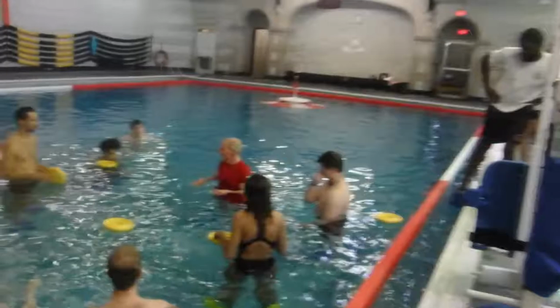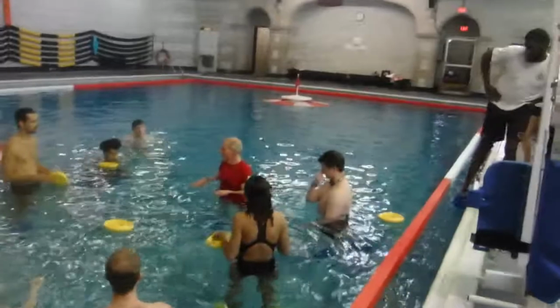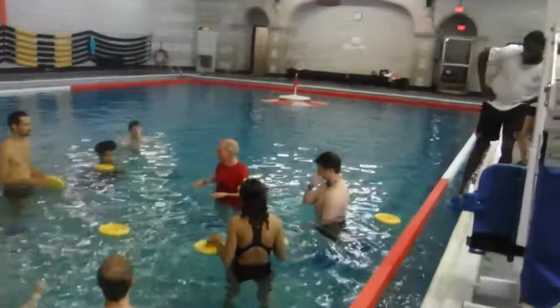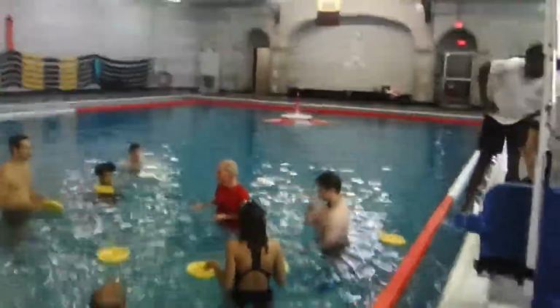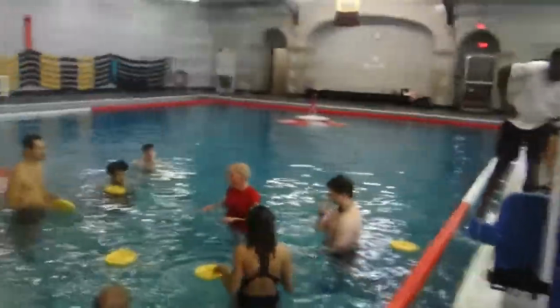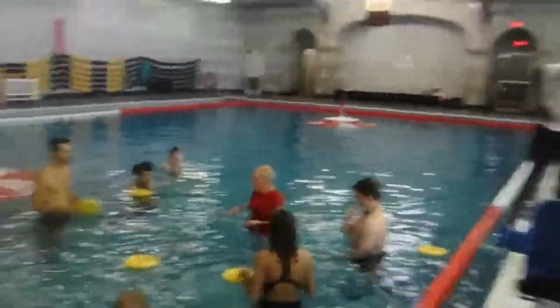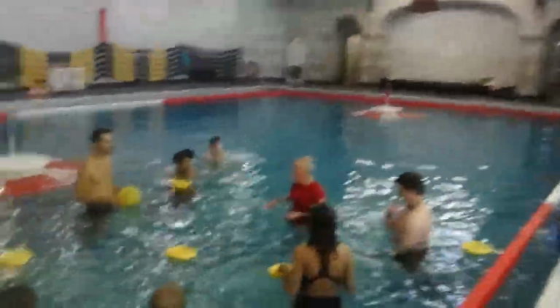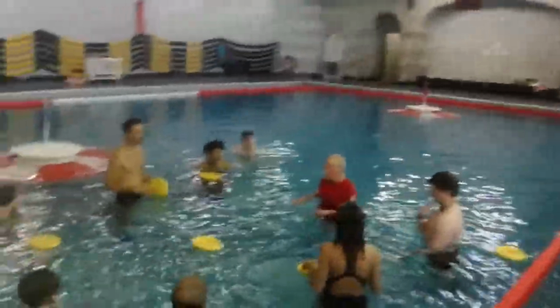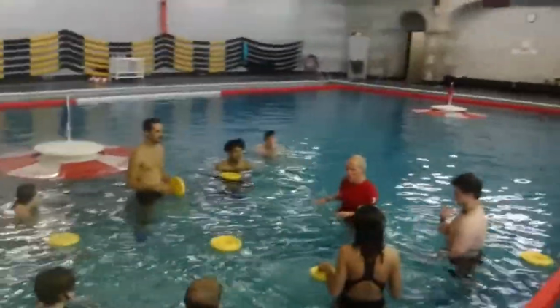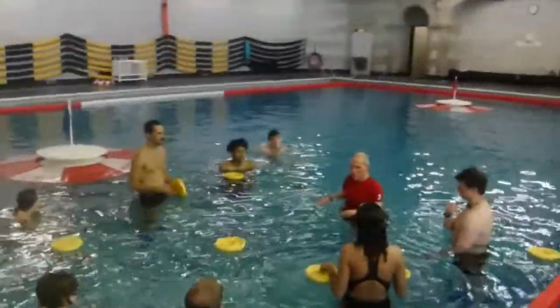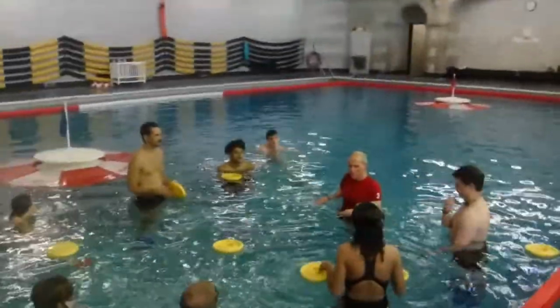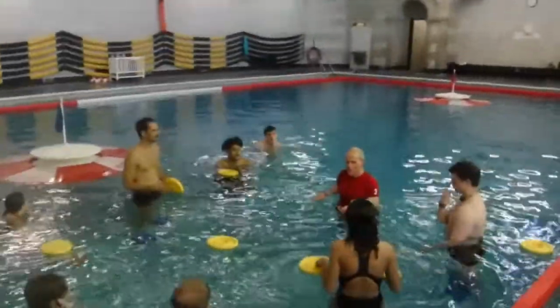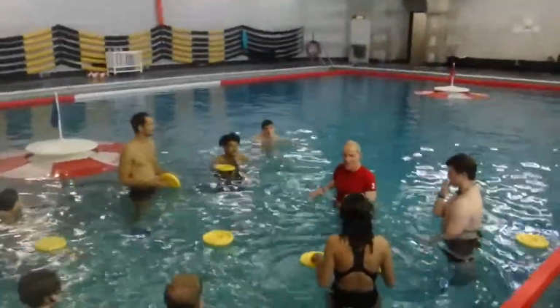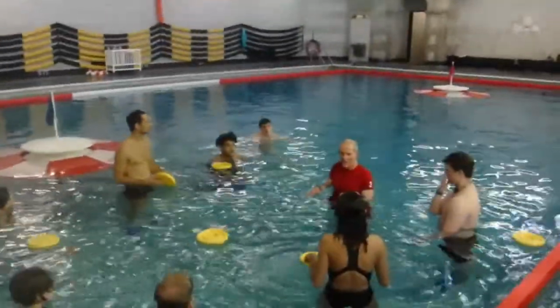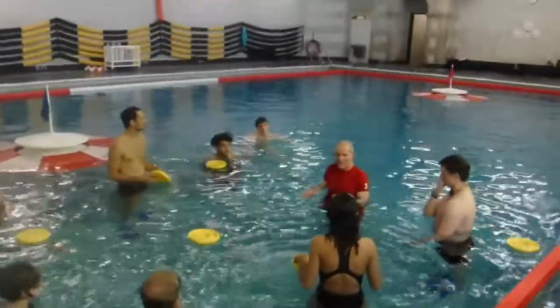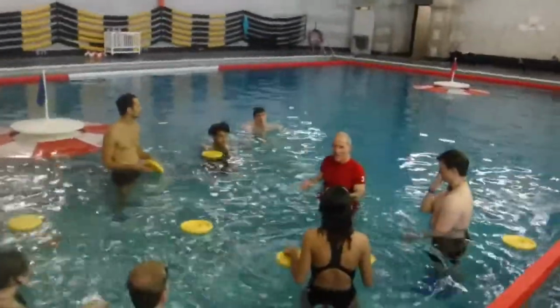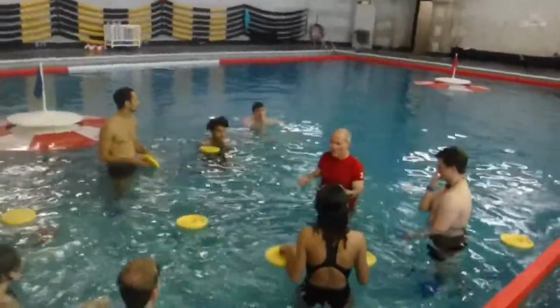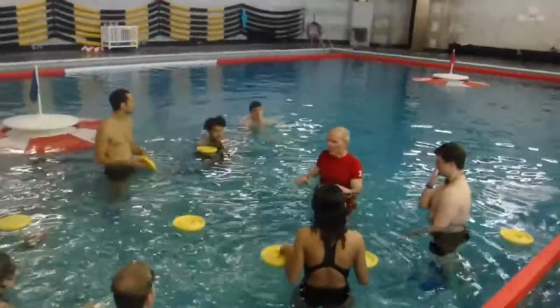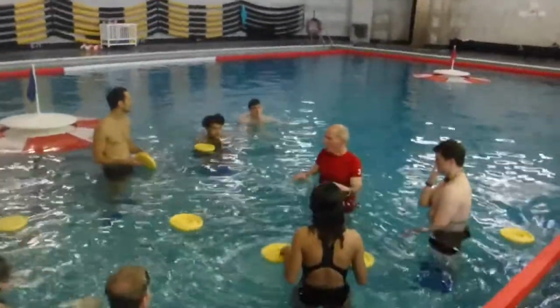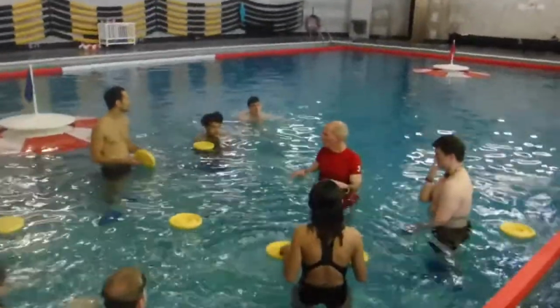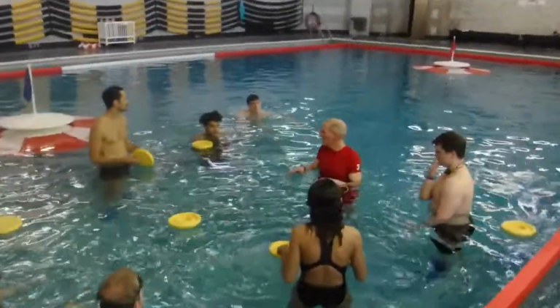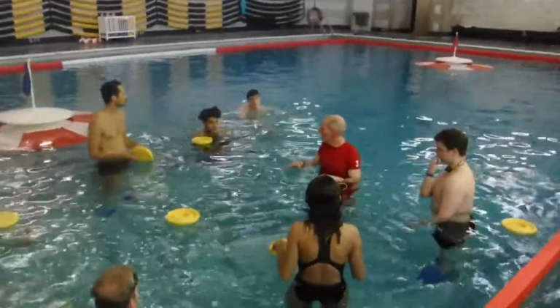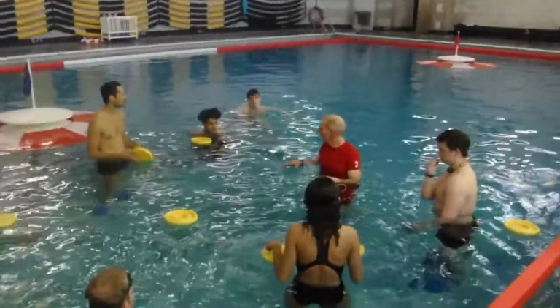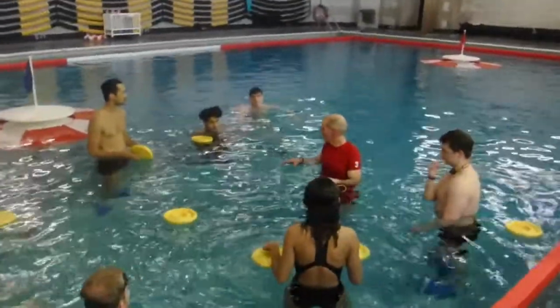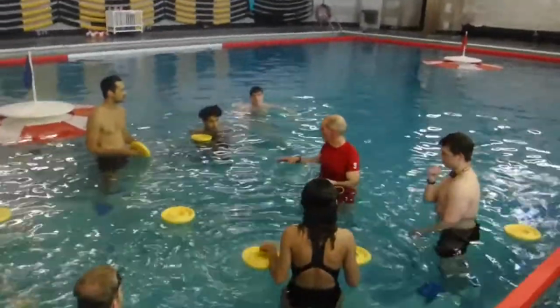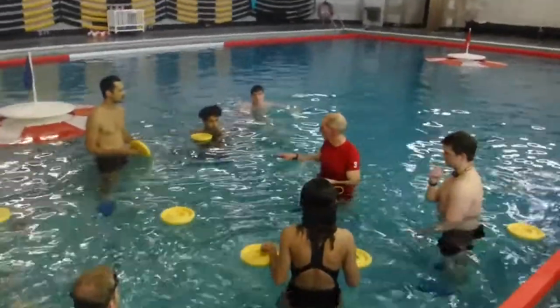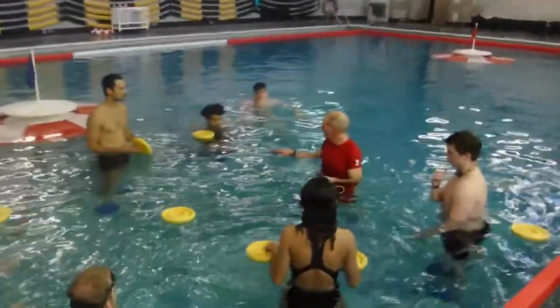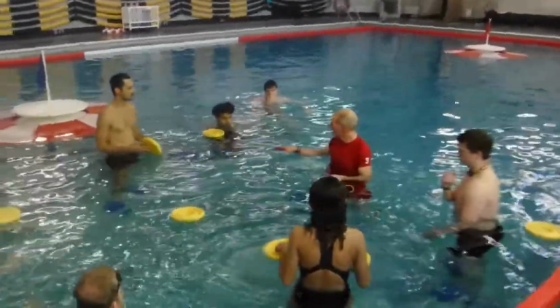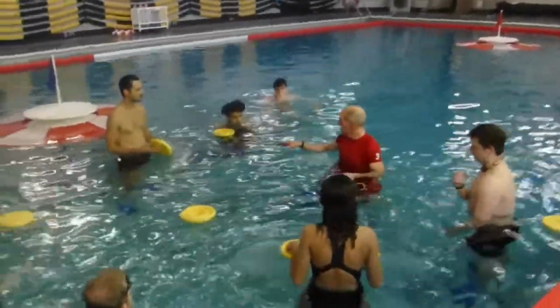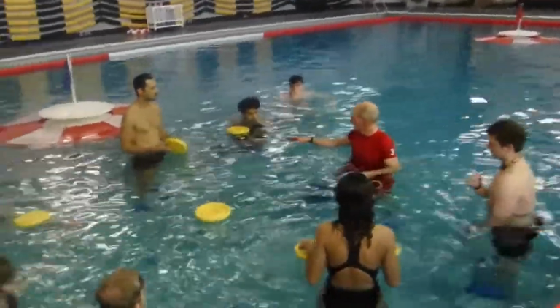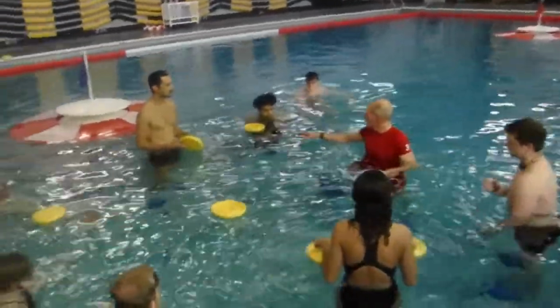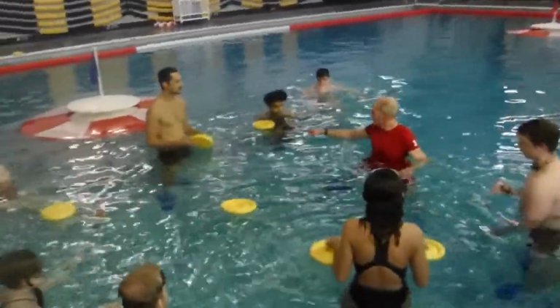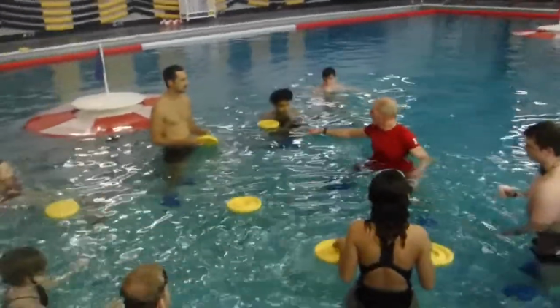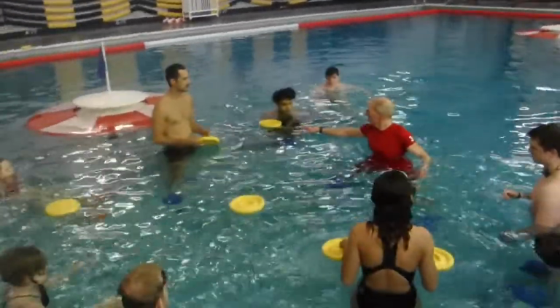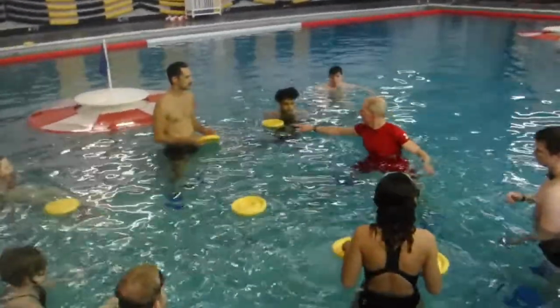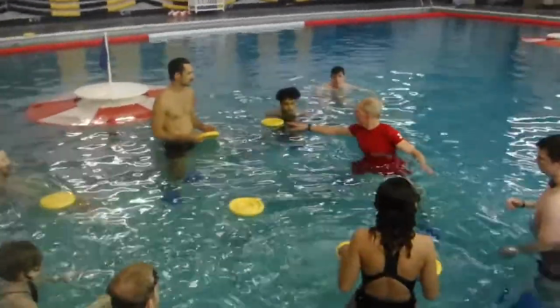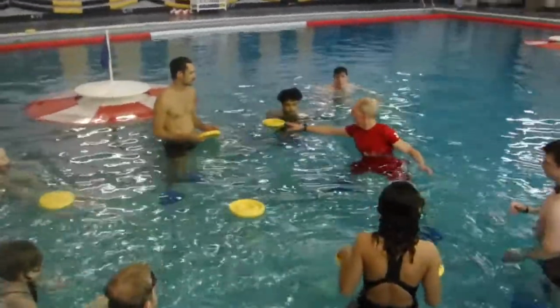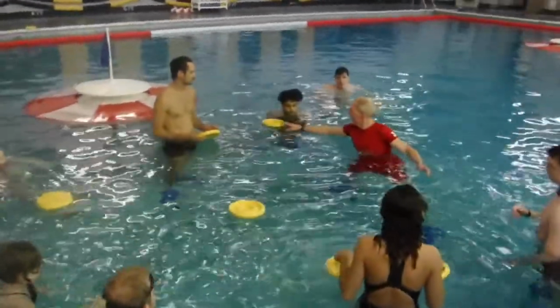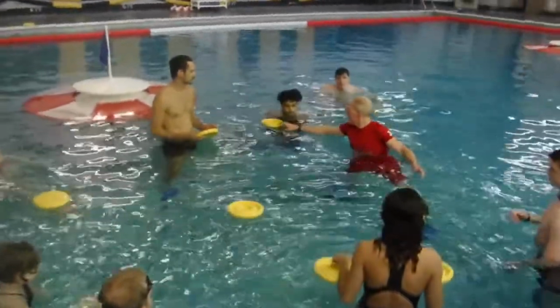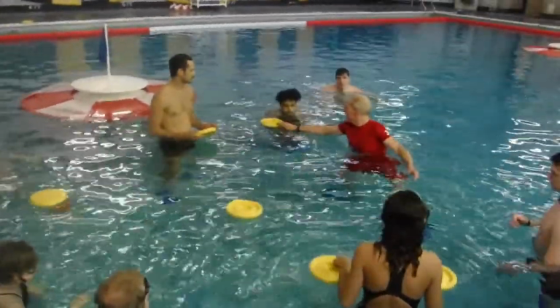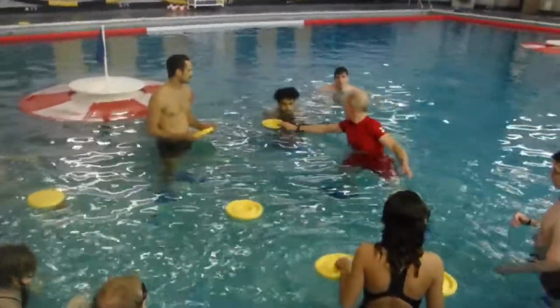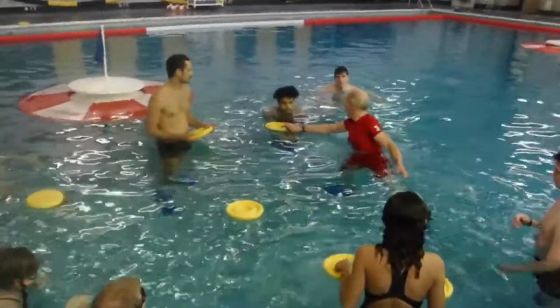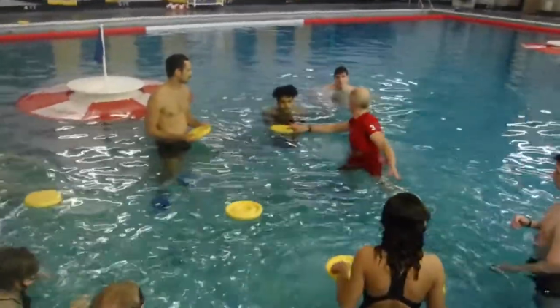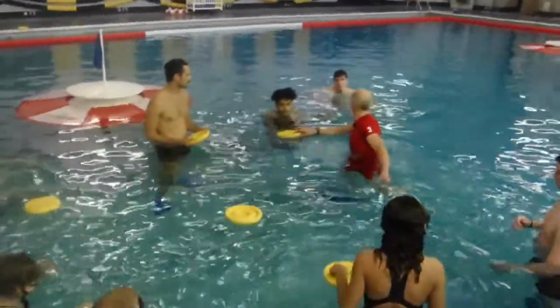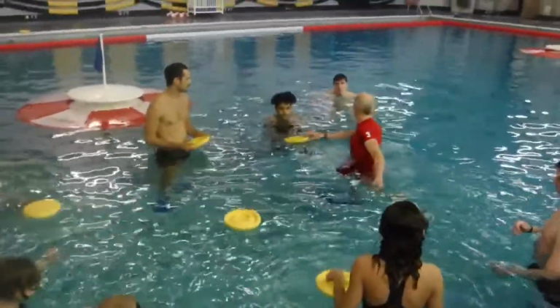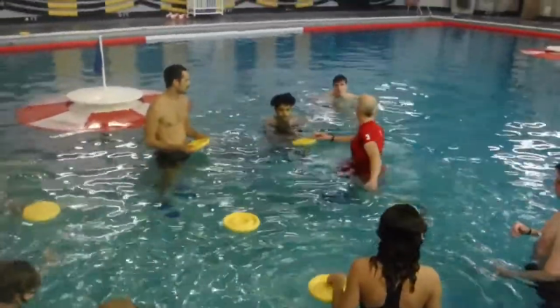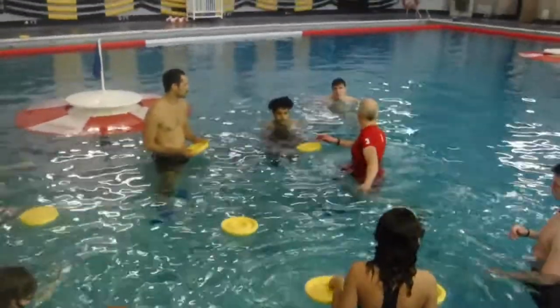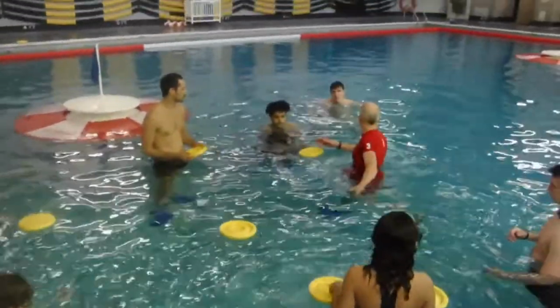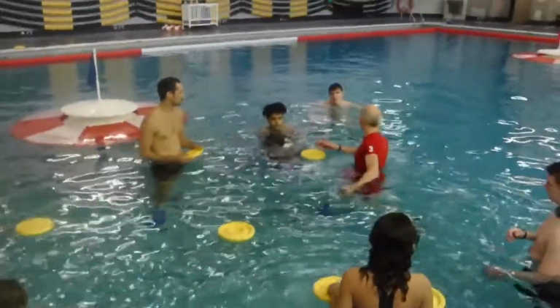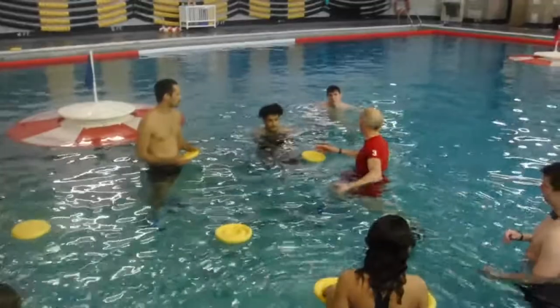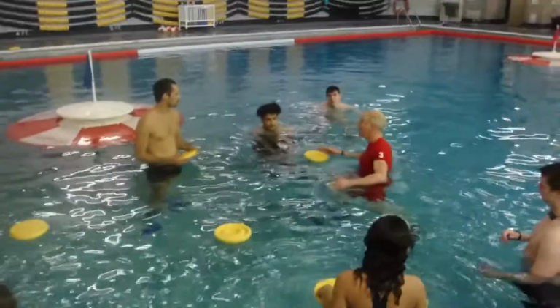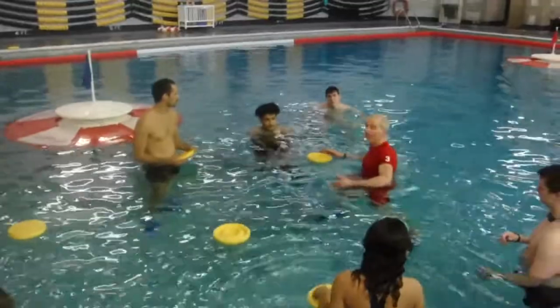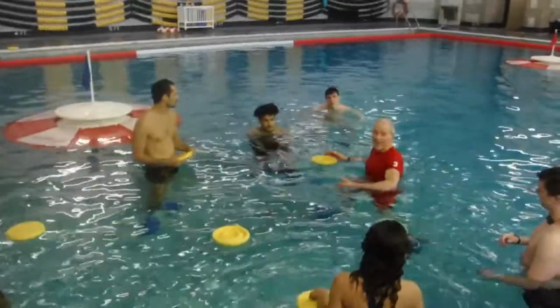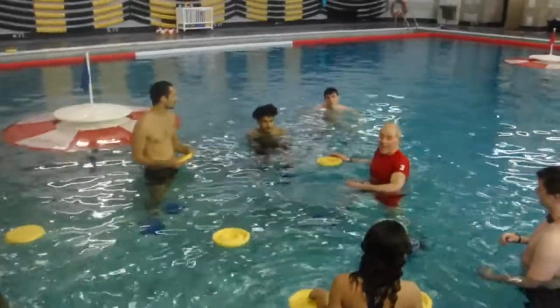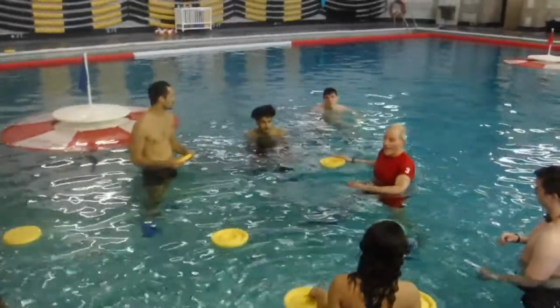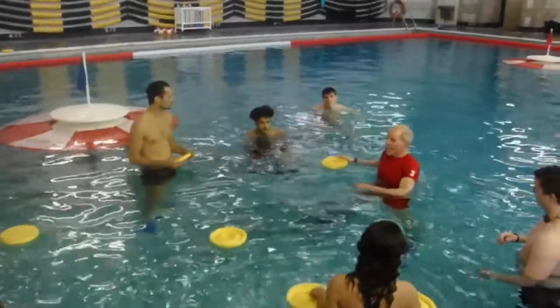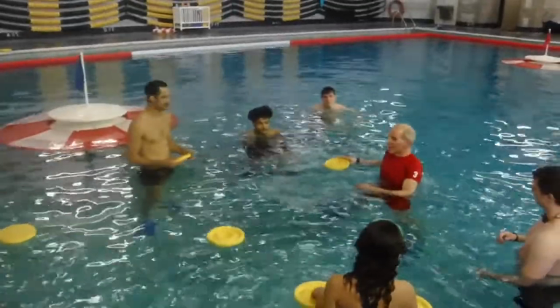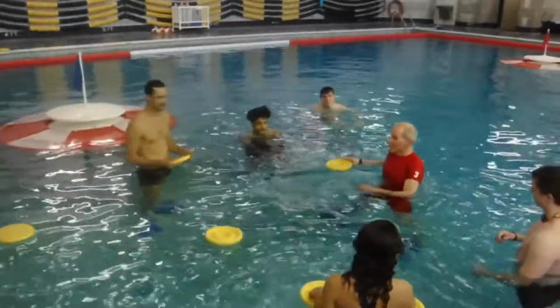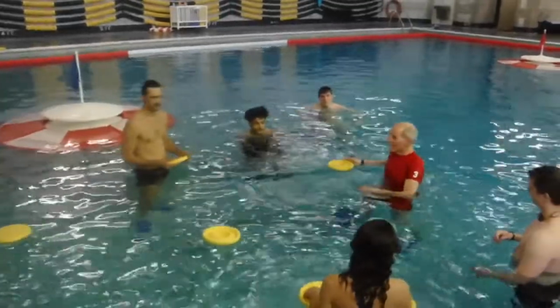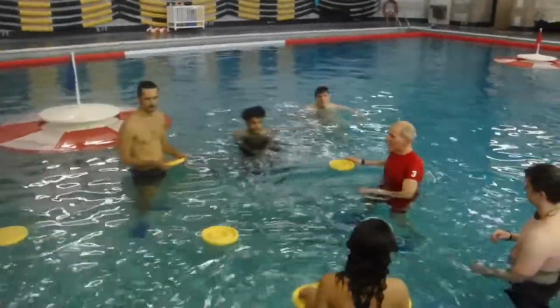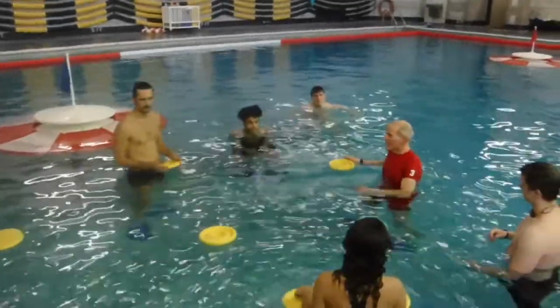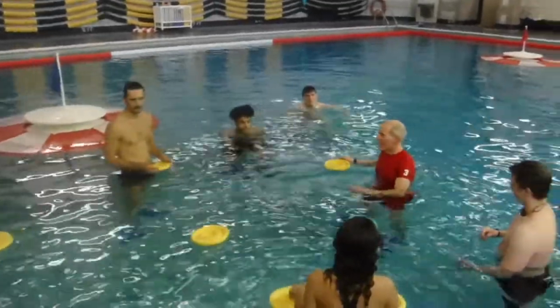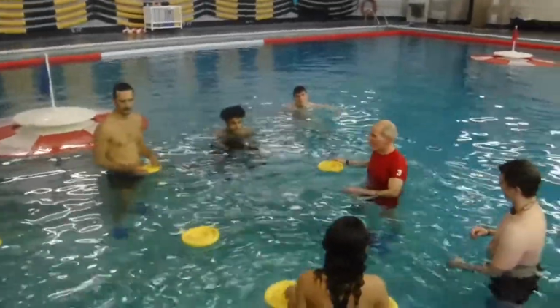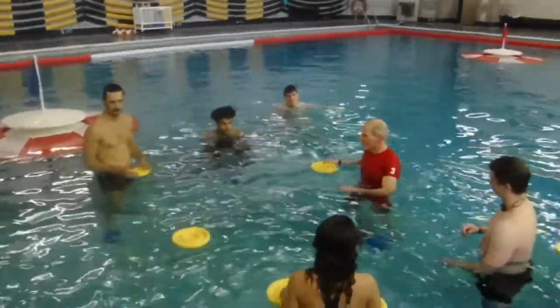So welcome to SWIM. You're already all playing SWIM just a little bit. I like to do this for every group.